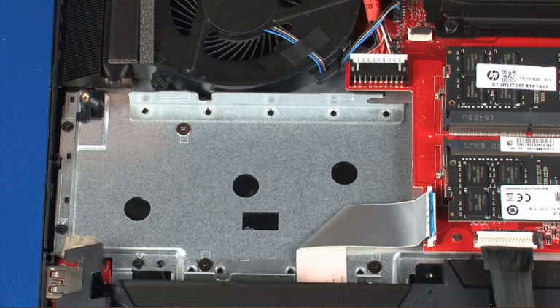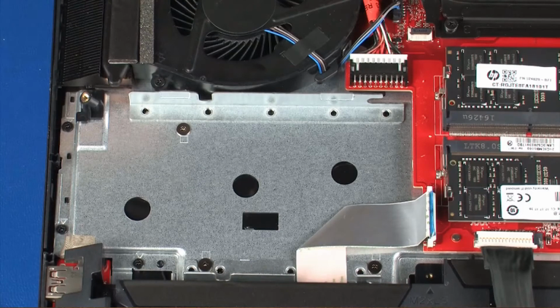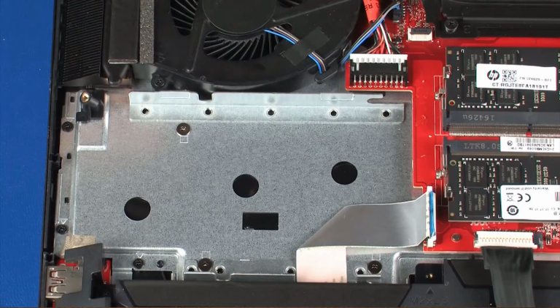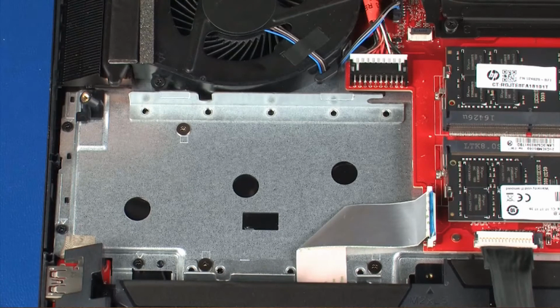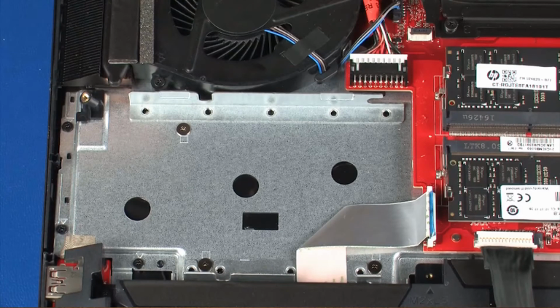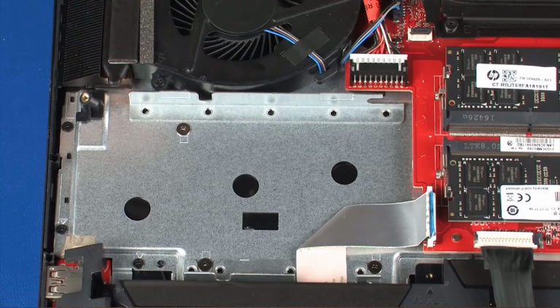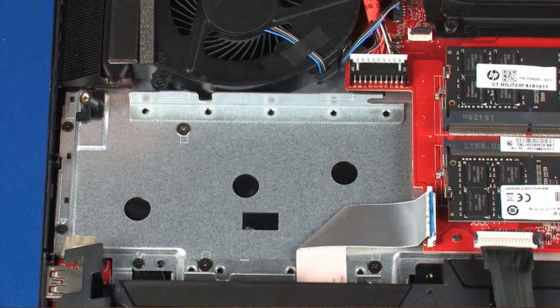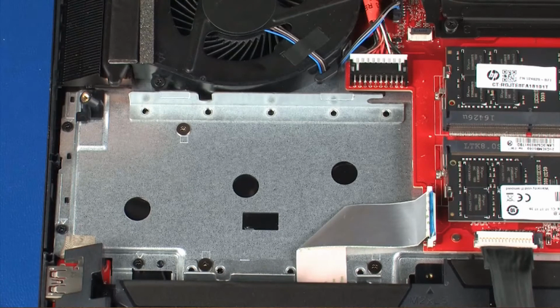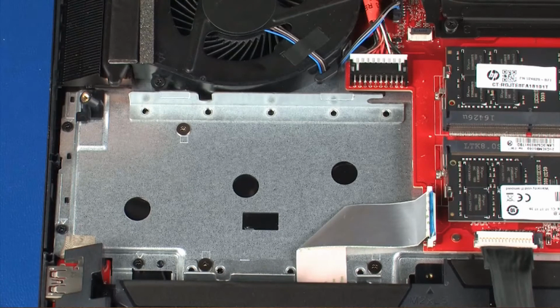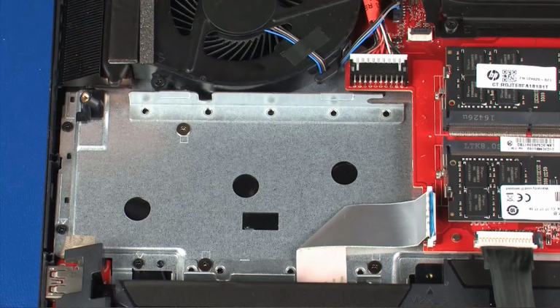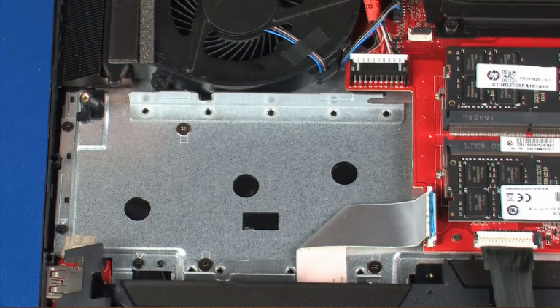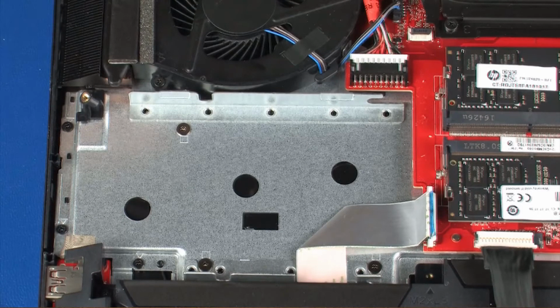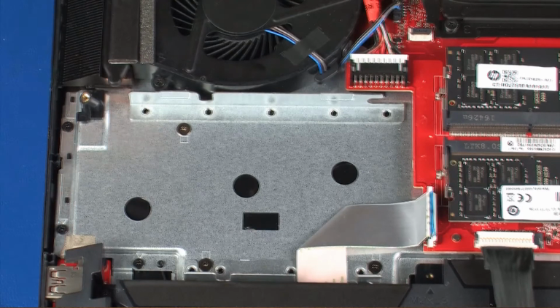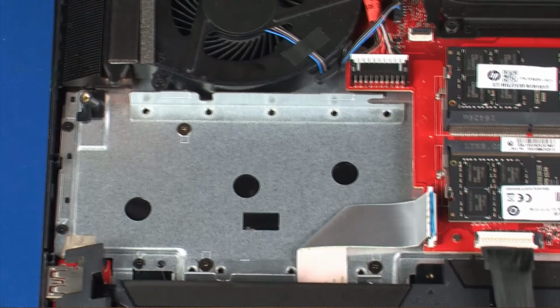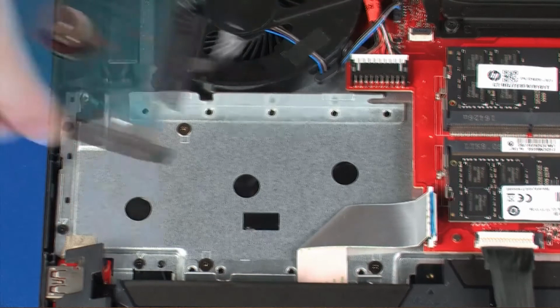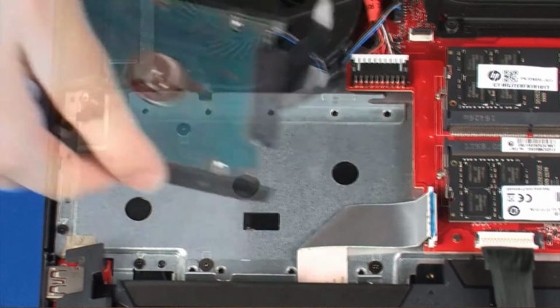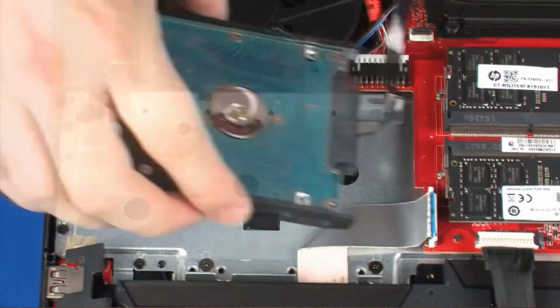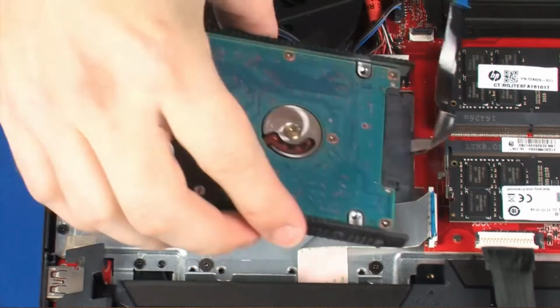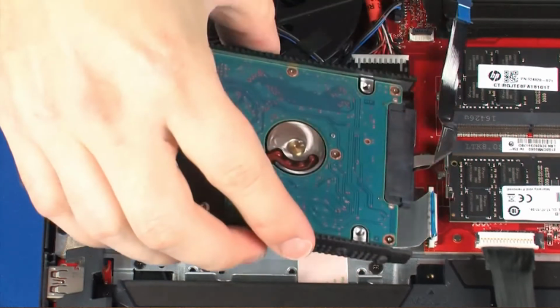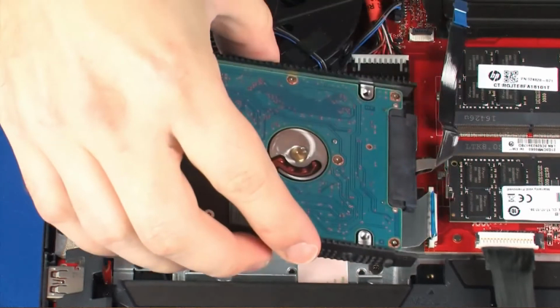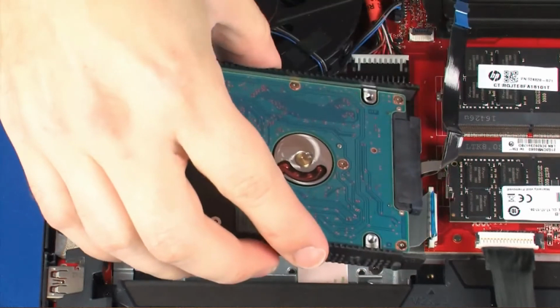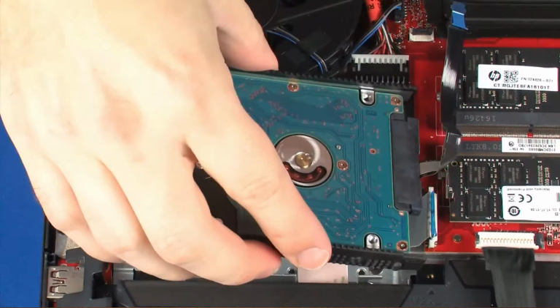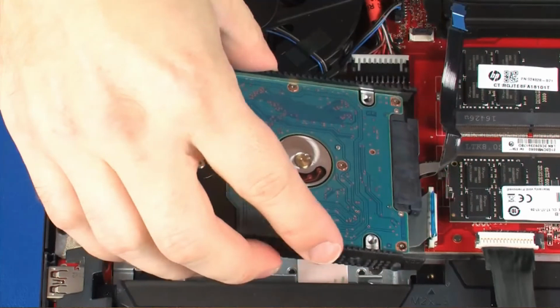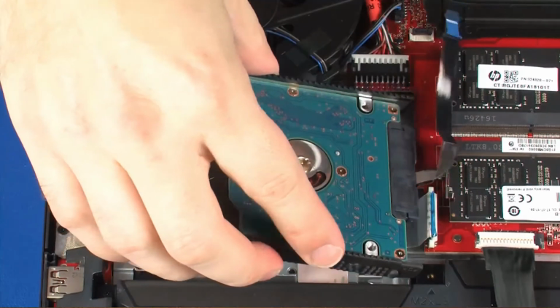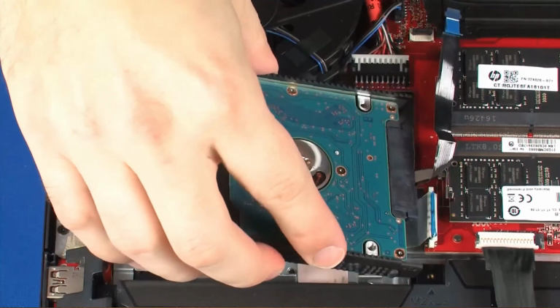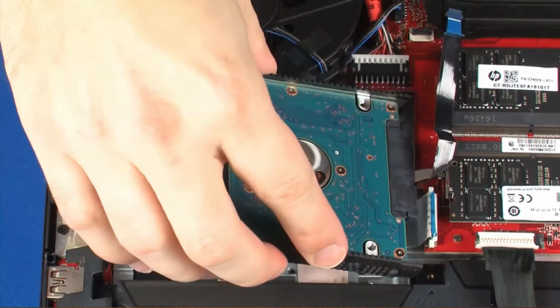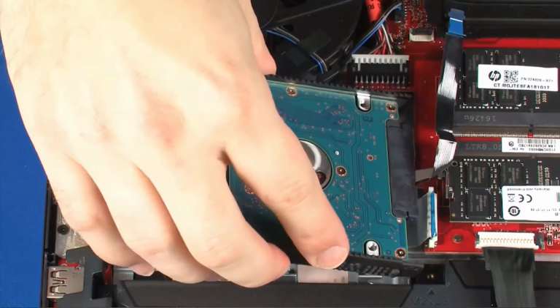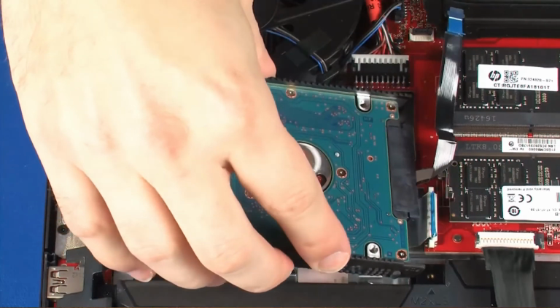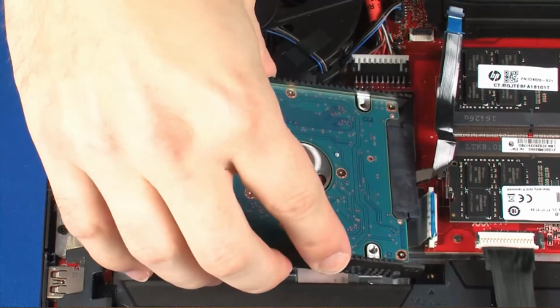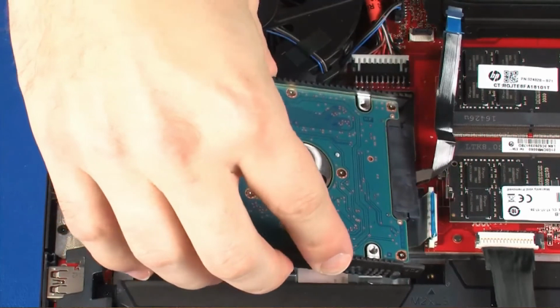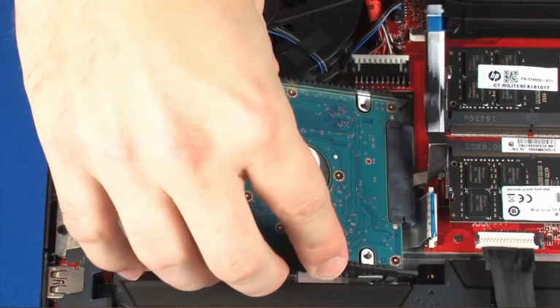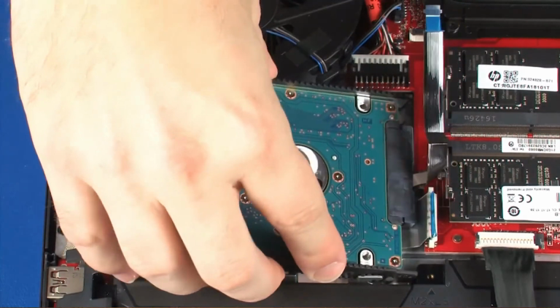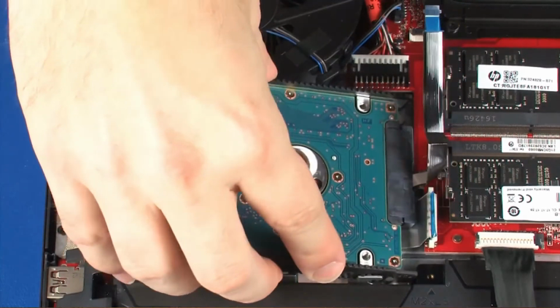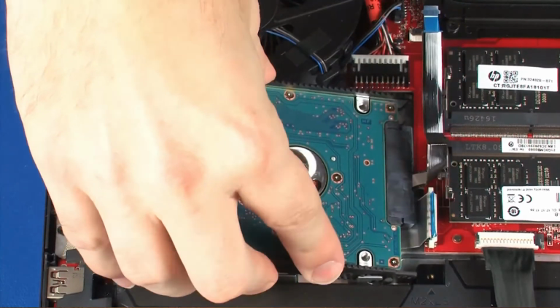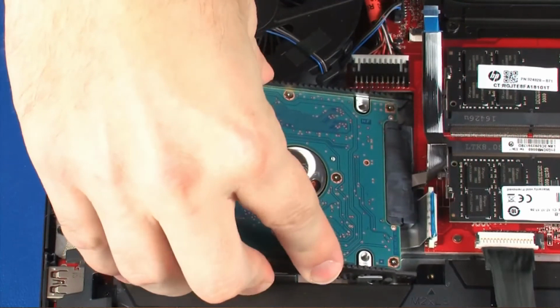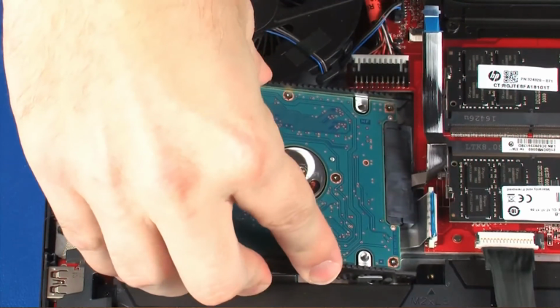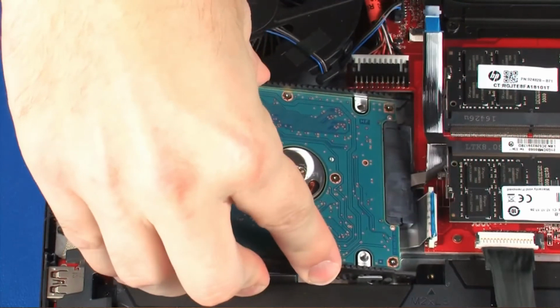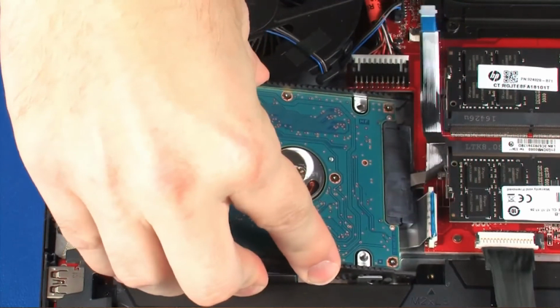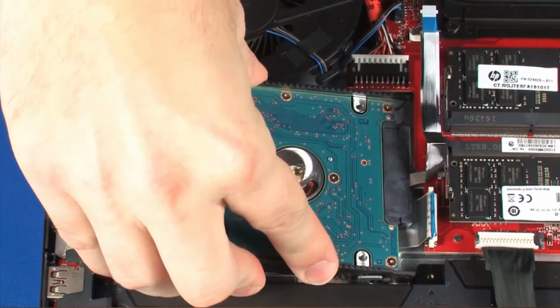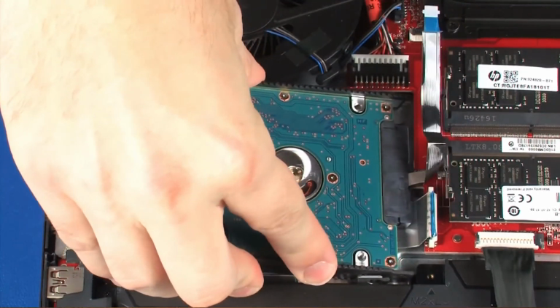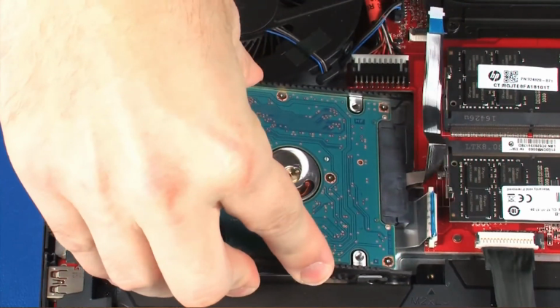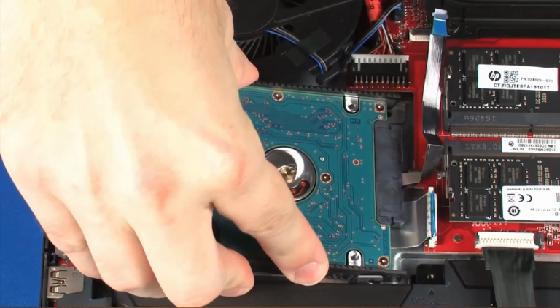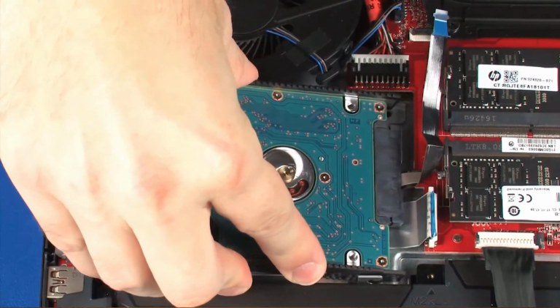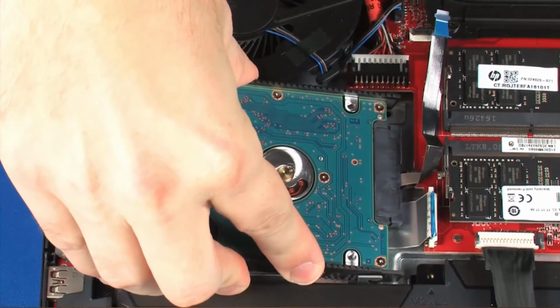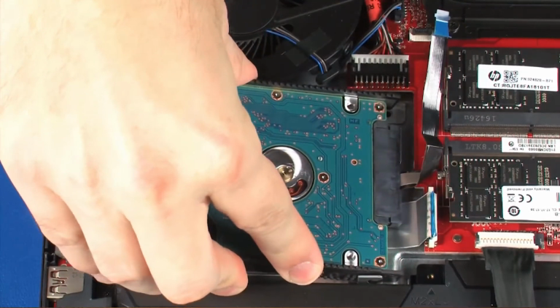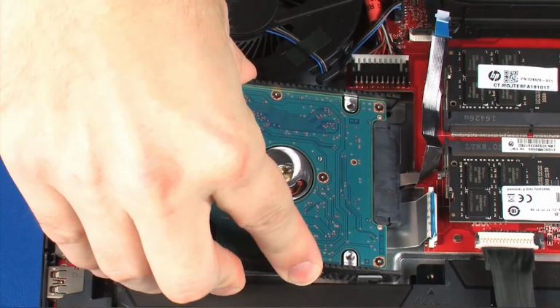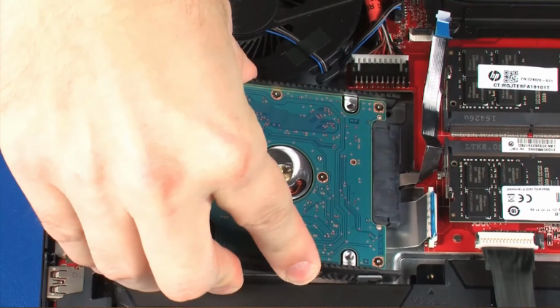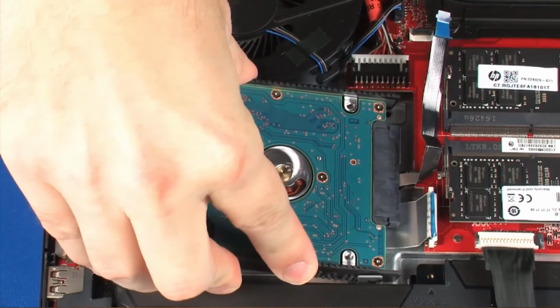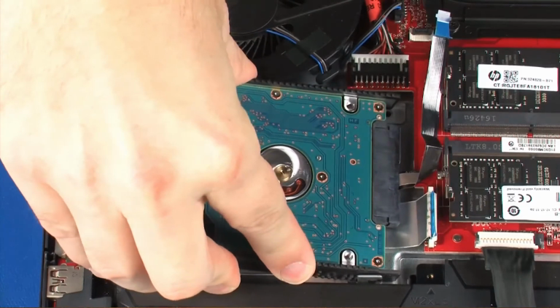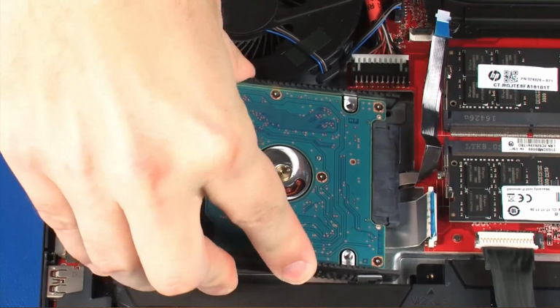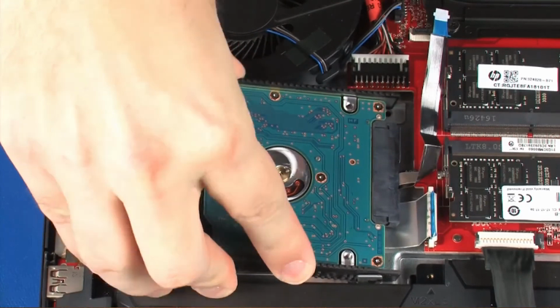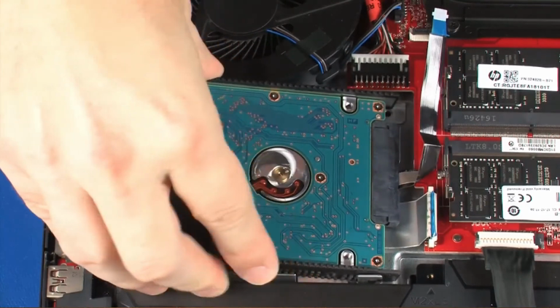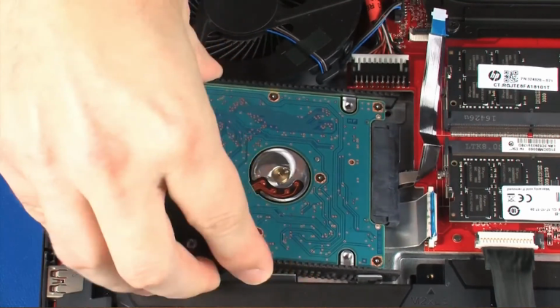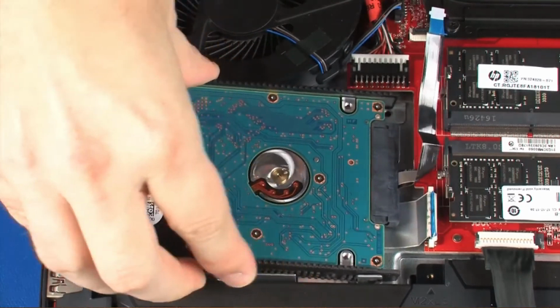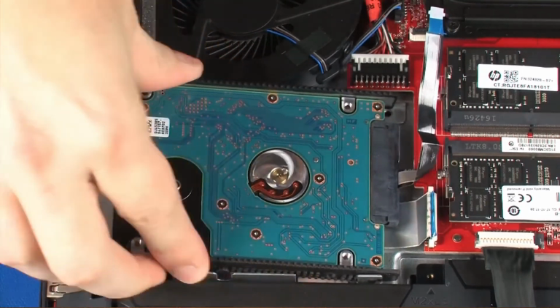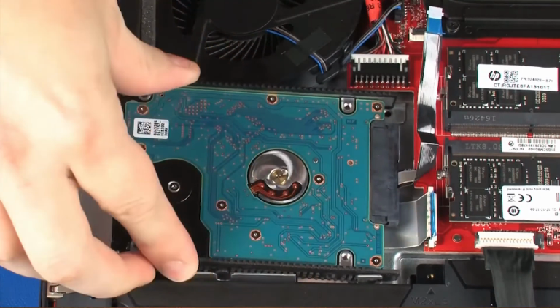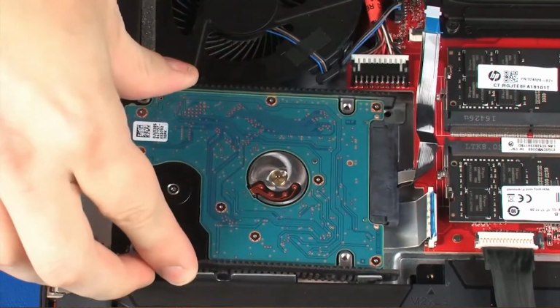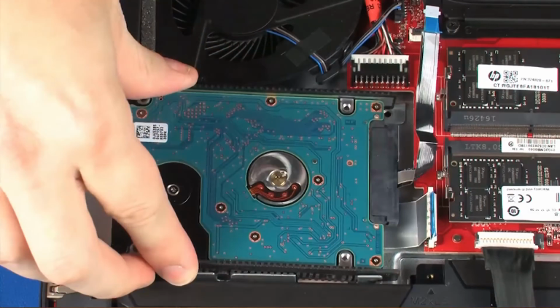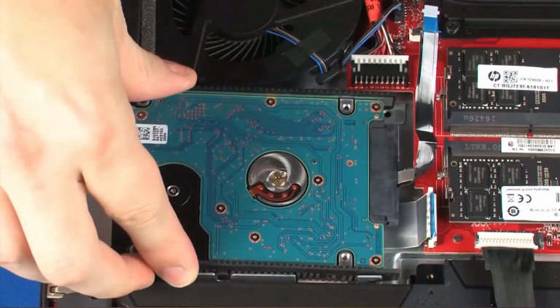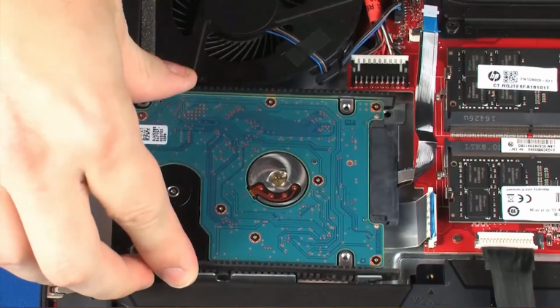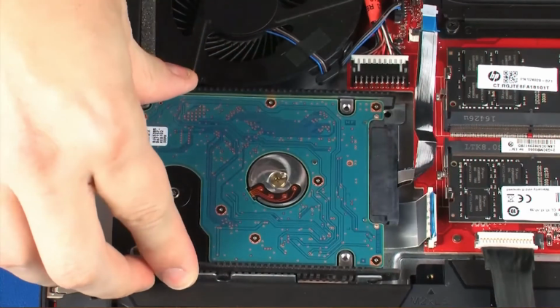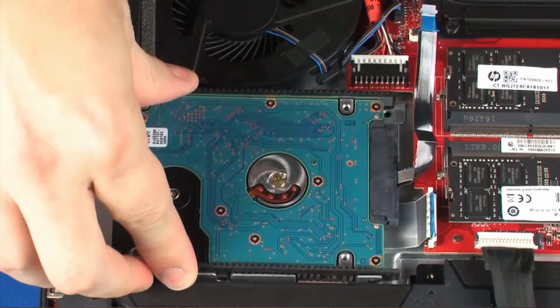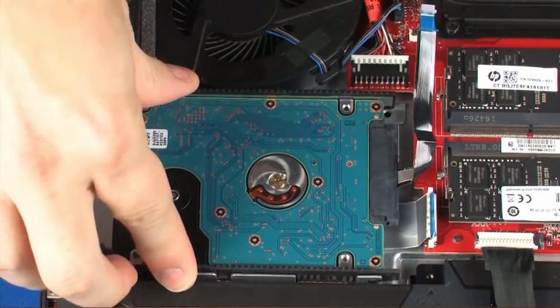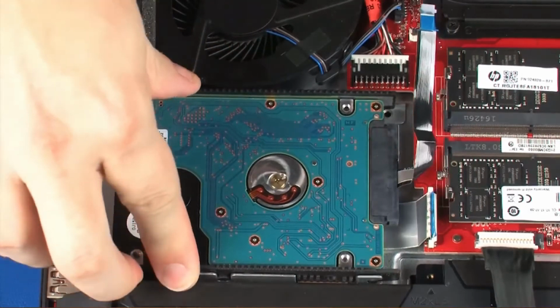Replacement. Slide the tabs on the hard disk drive assembly into the cutouts in the top cover and lower it into position.